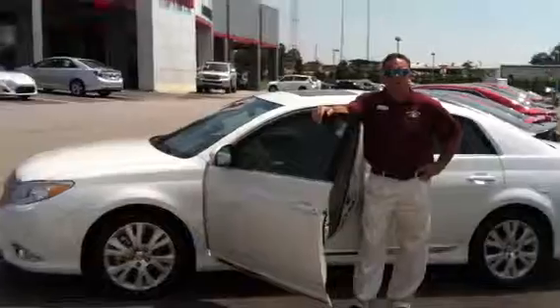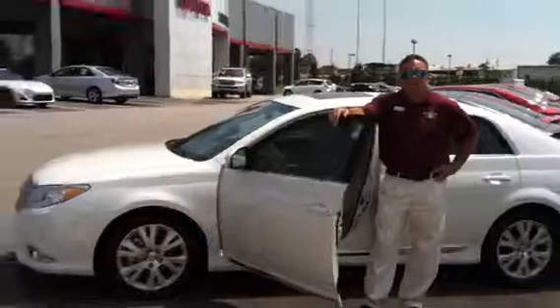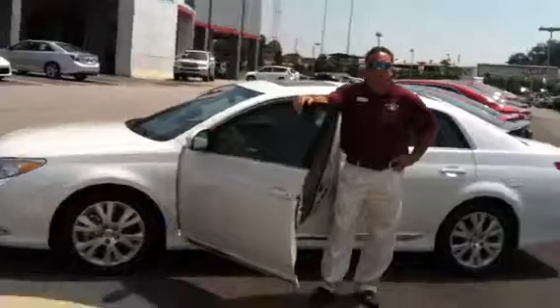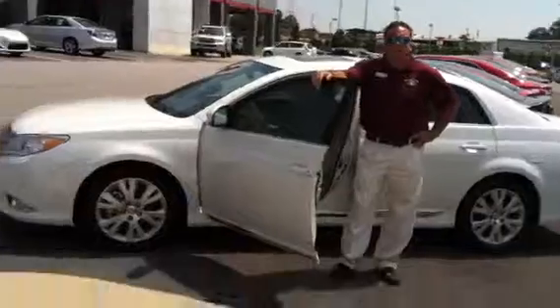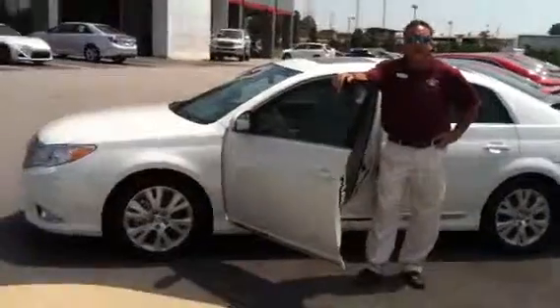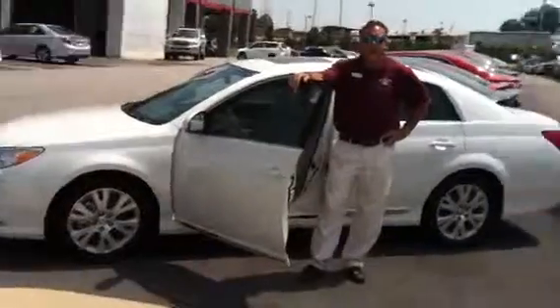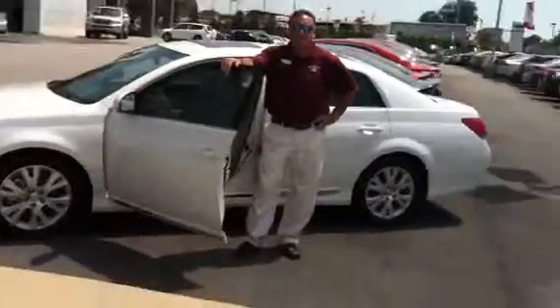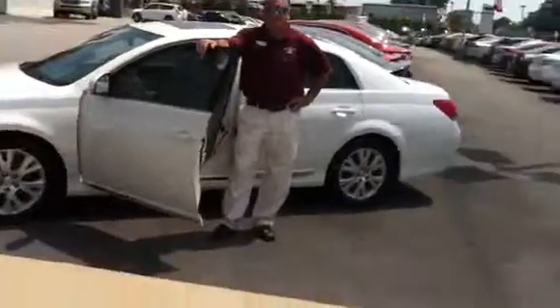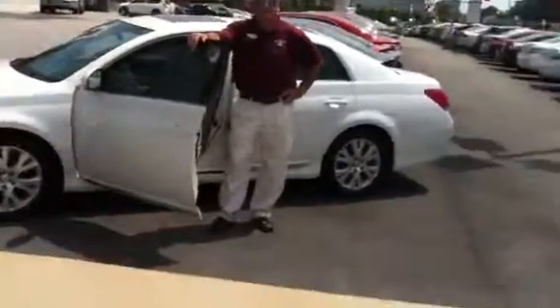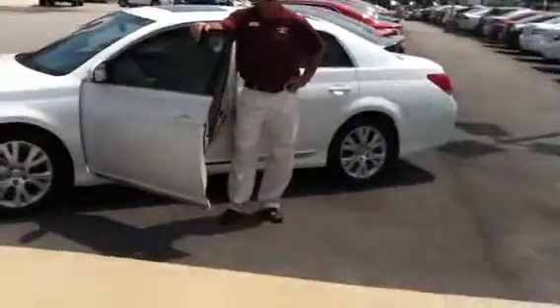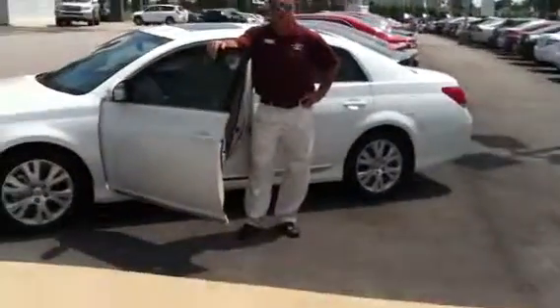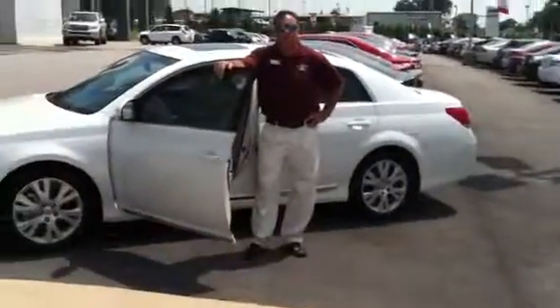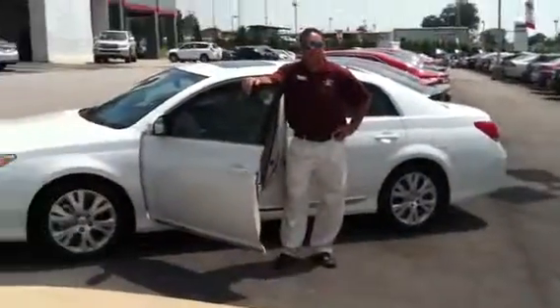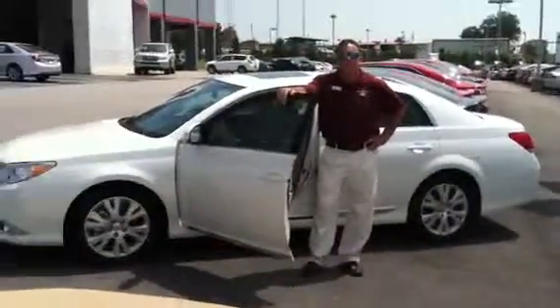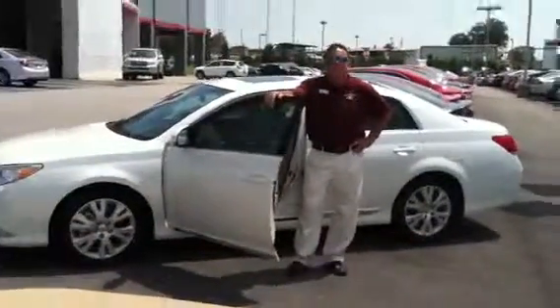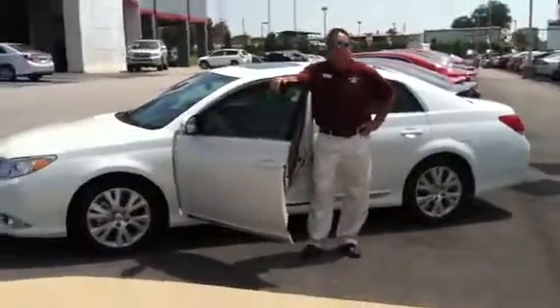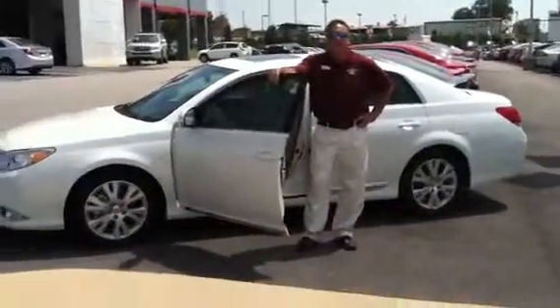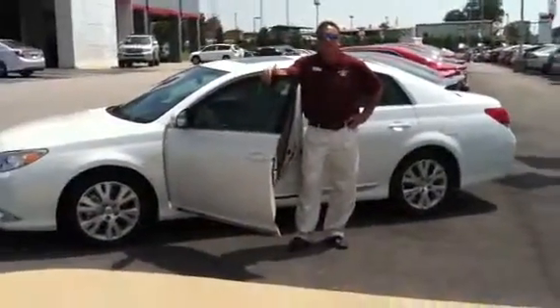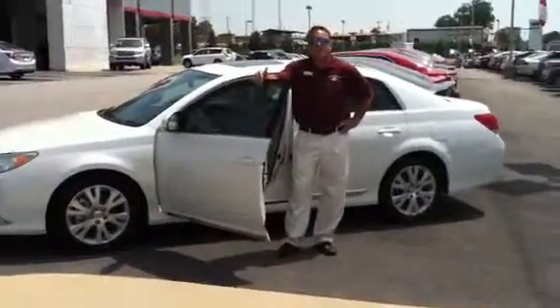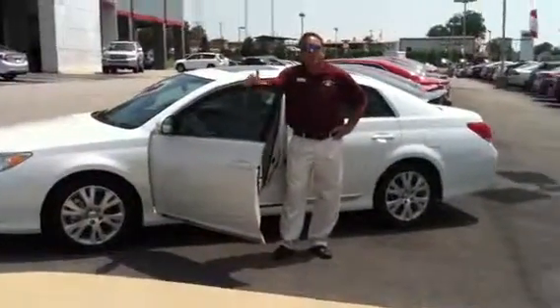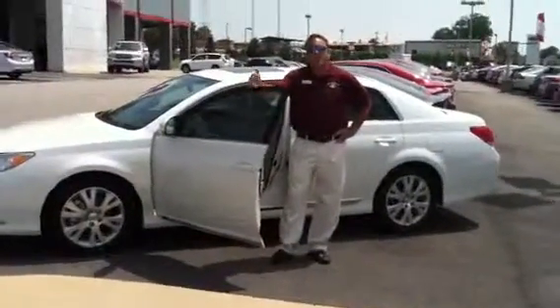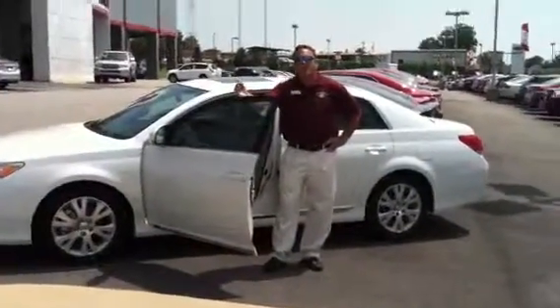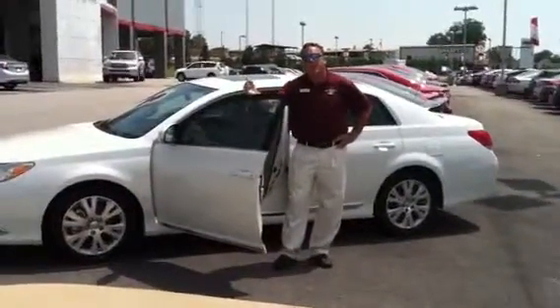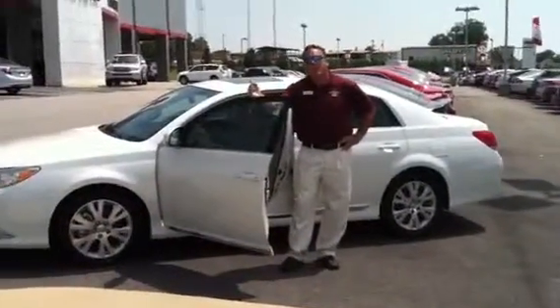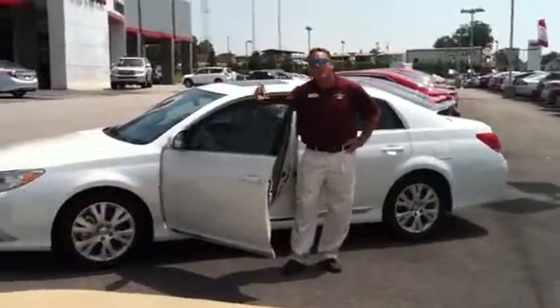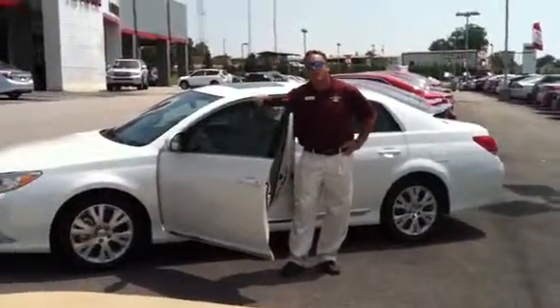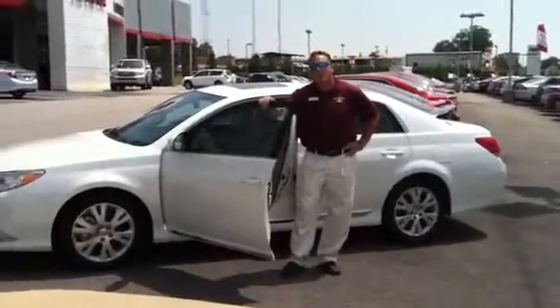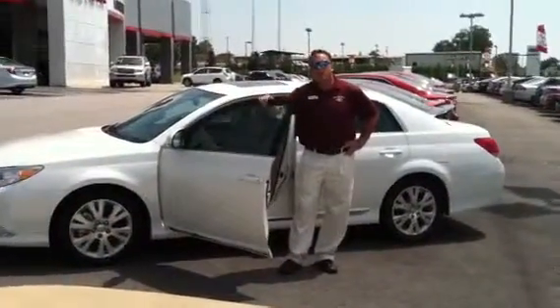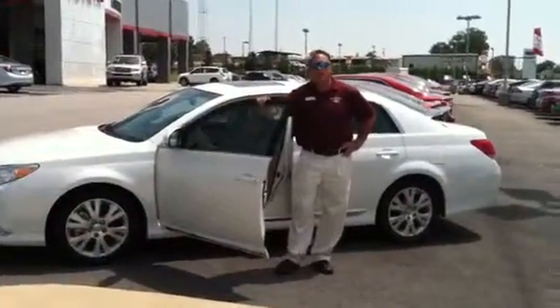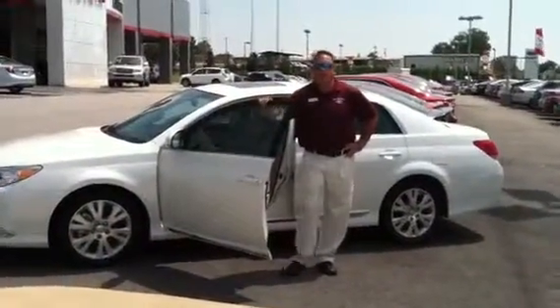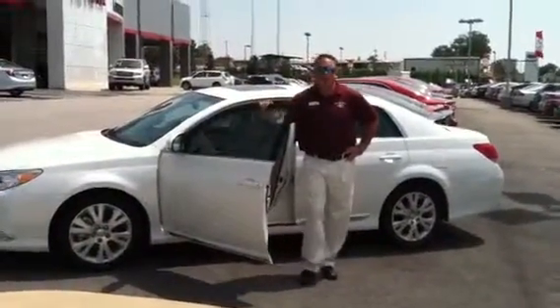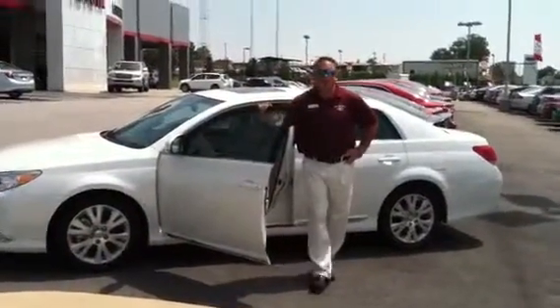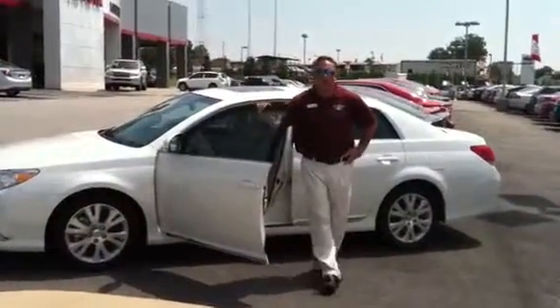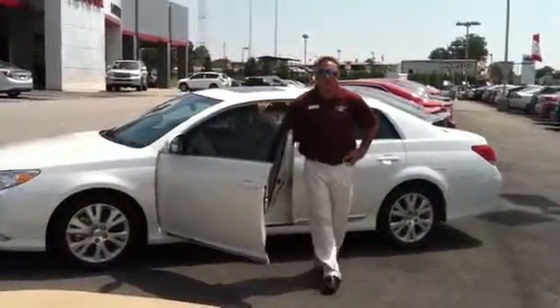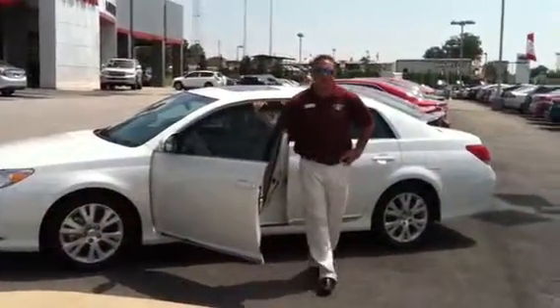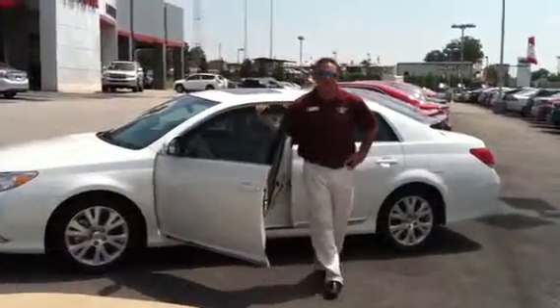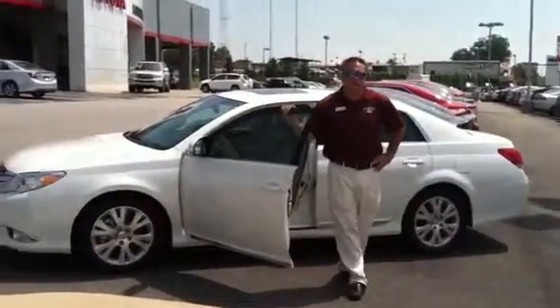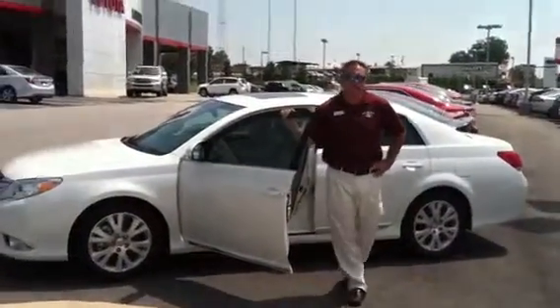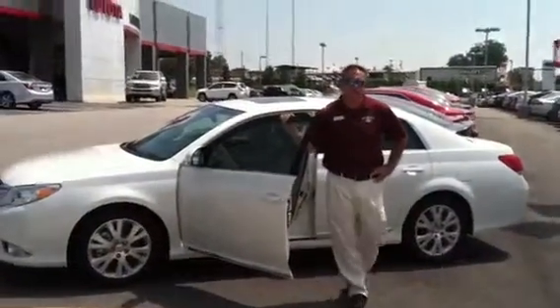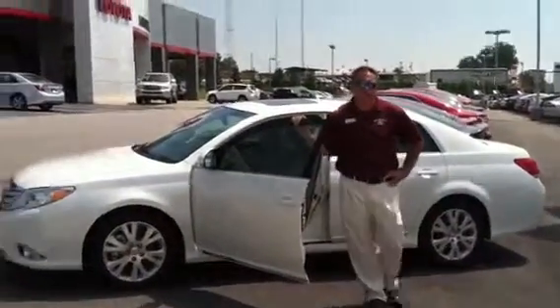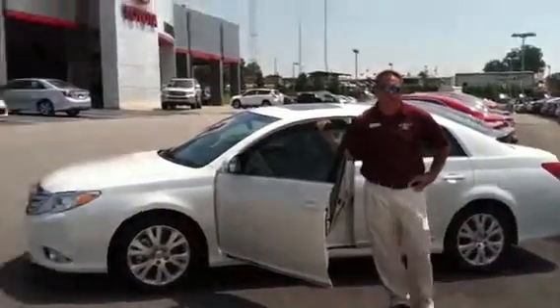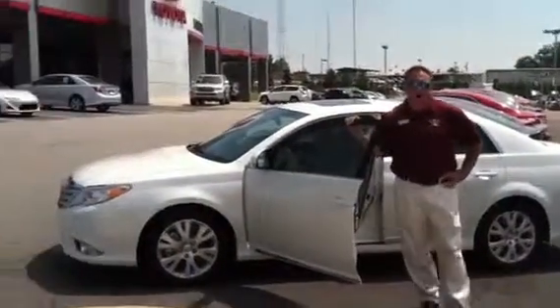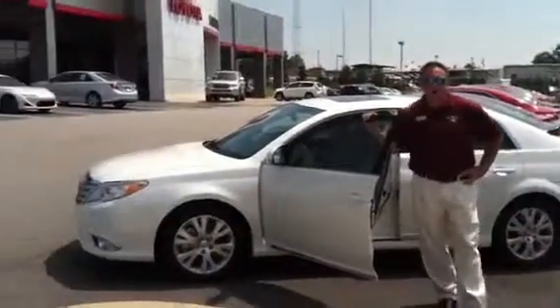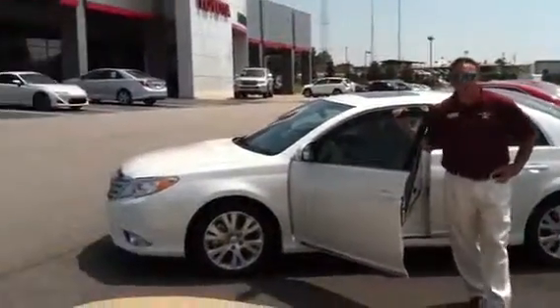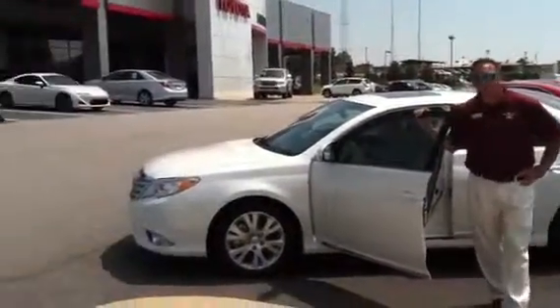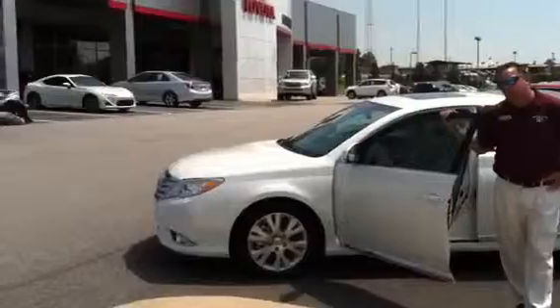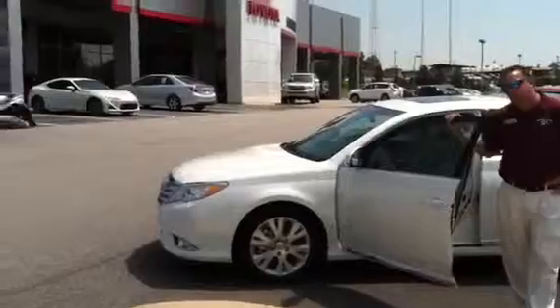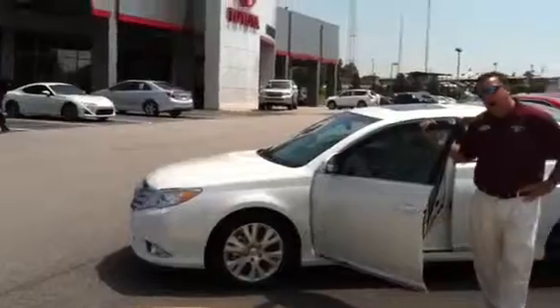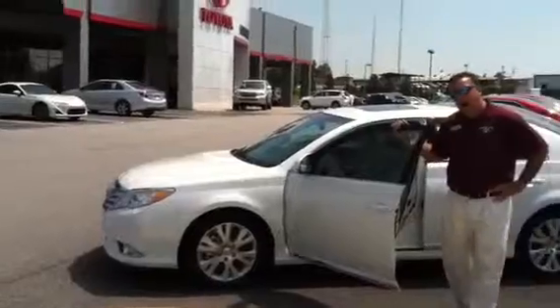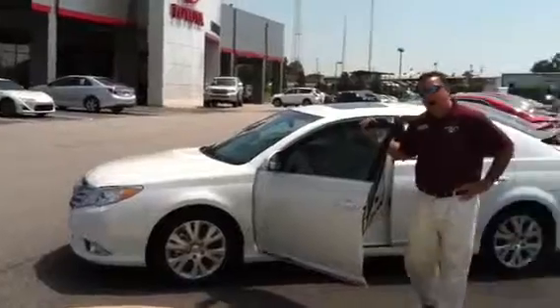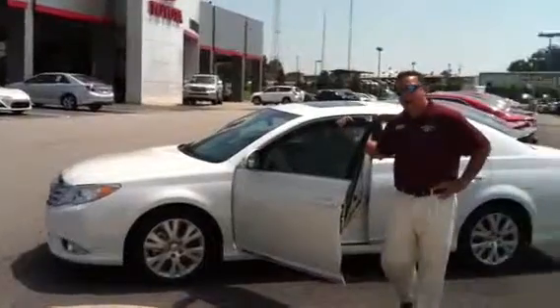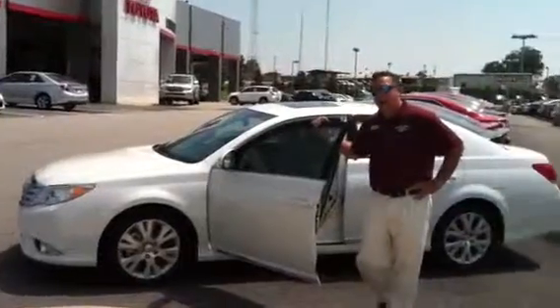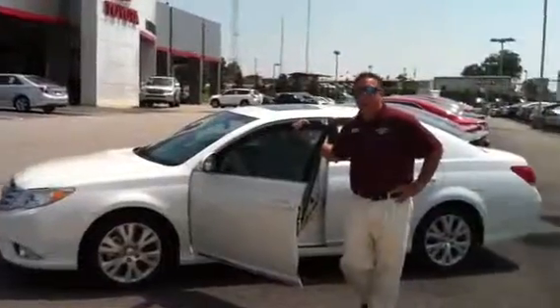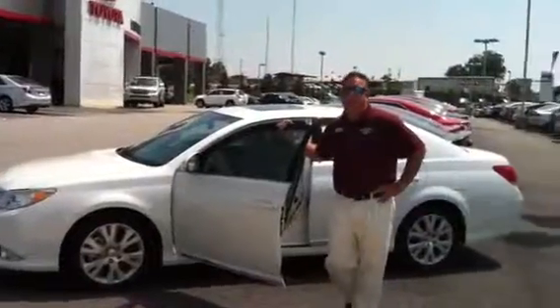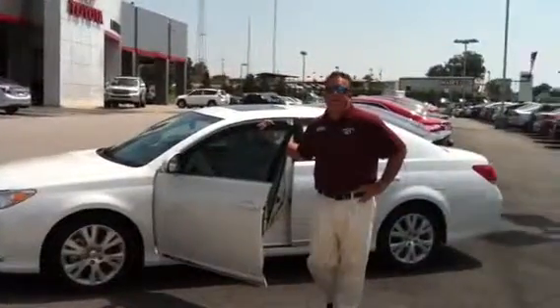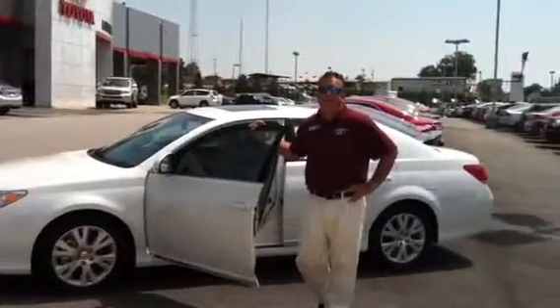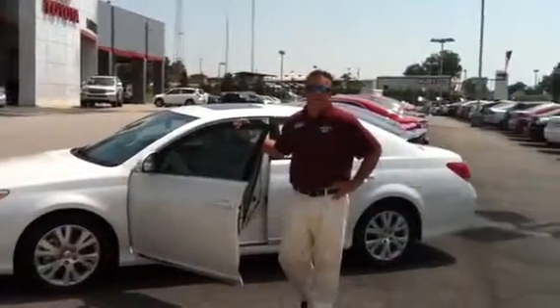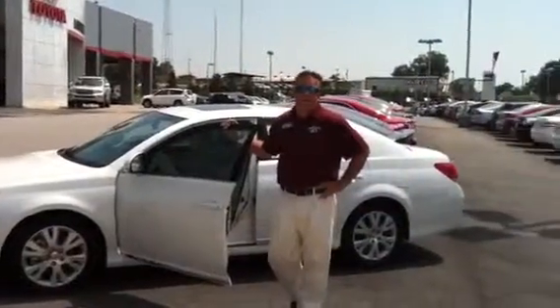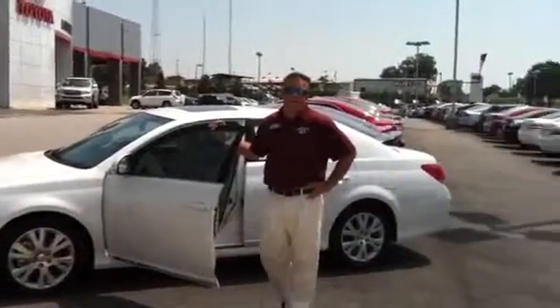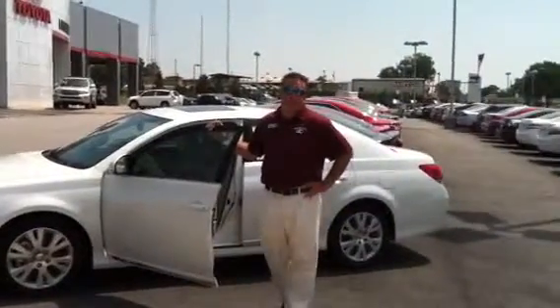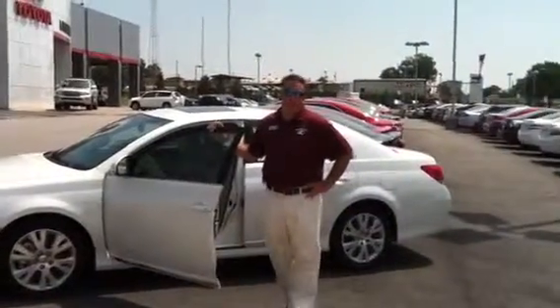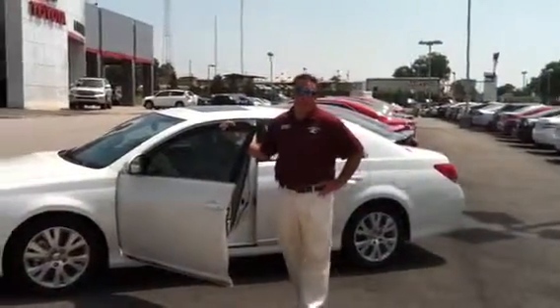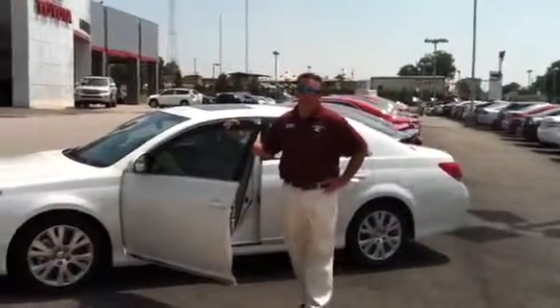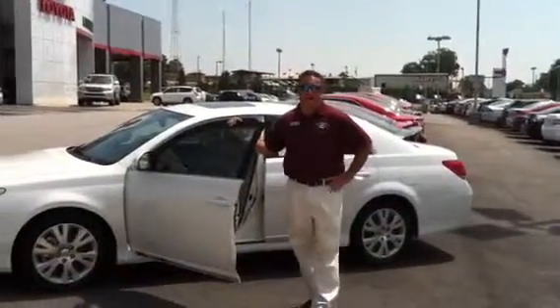Welcome to LaGrange Toyota. Let me show you the 2012 Avalon. This is a luxury automobile, high end, without the huge price tag.